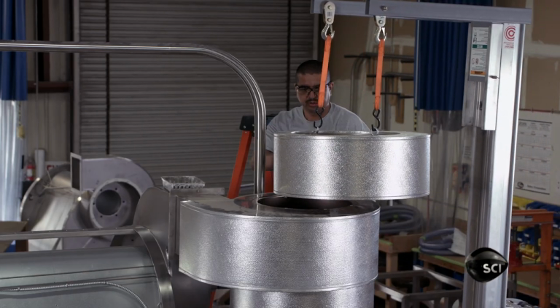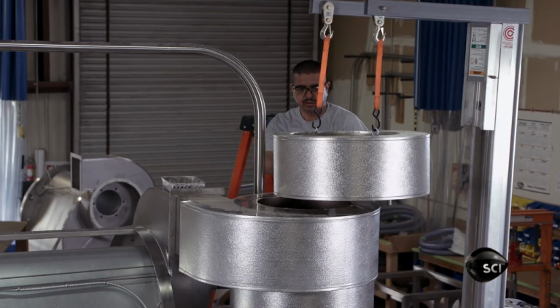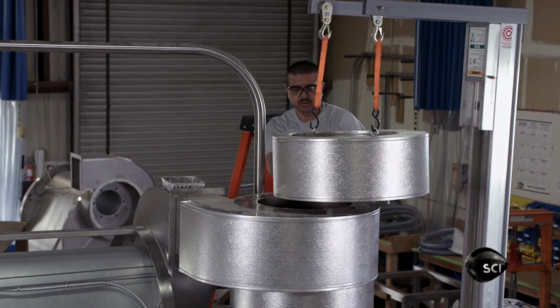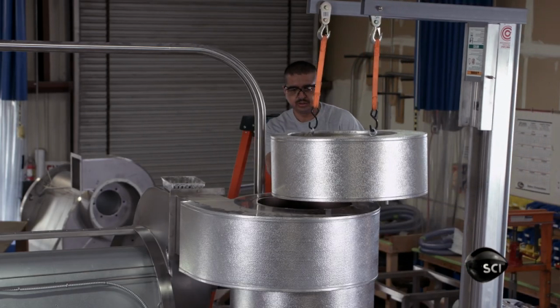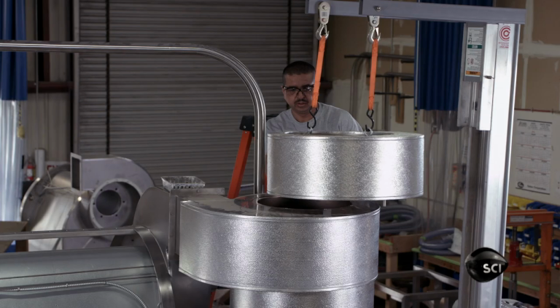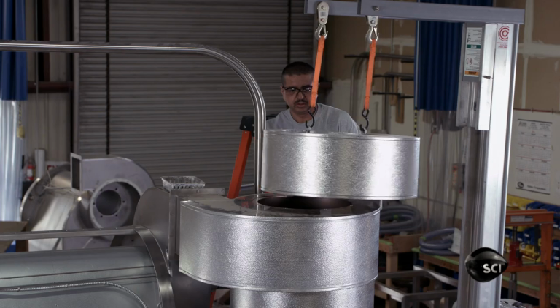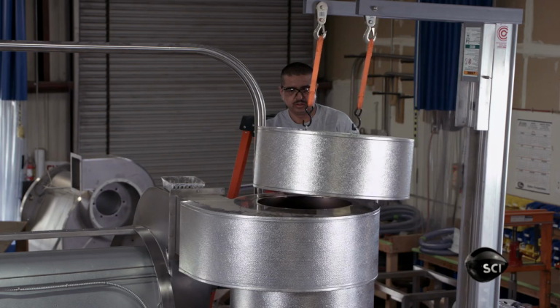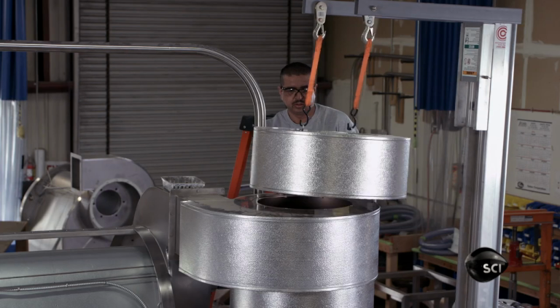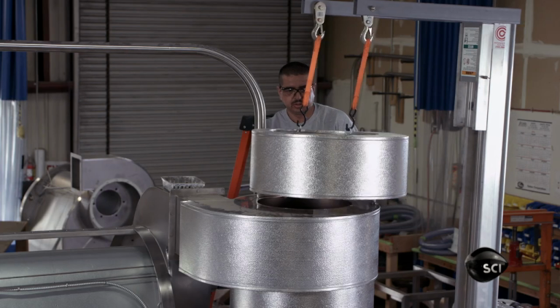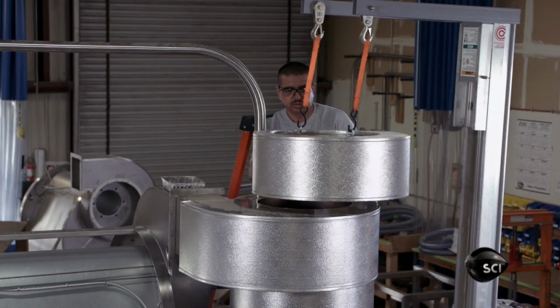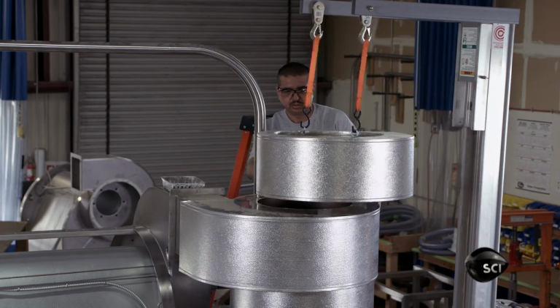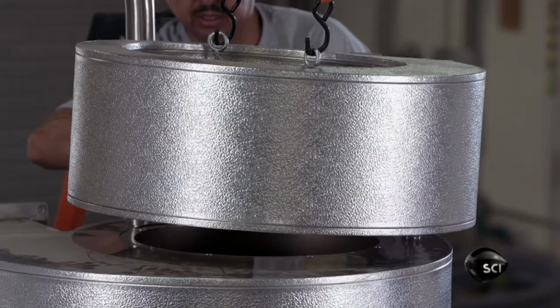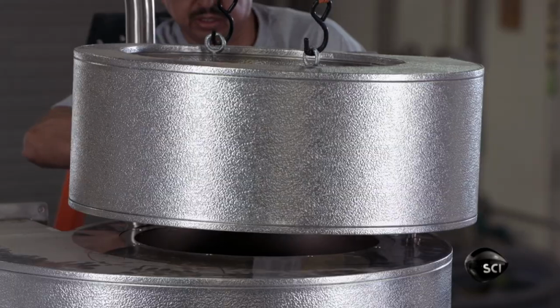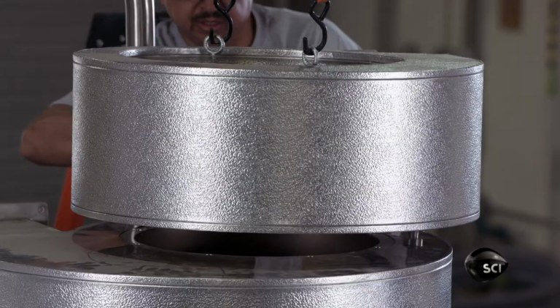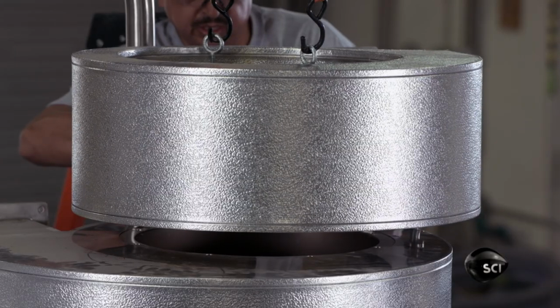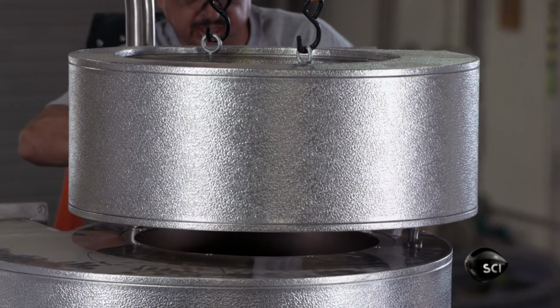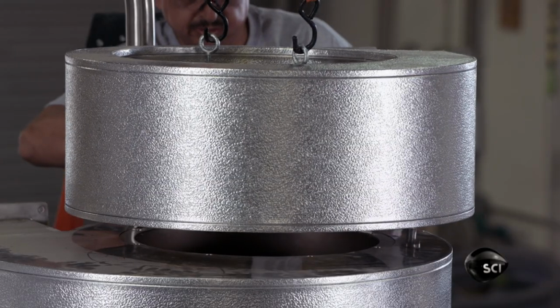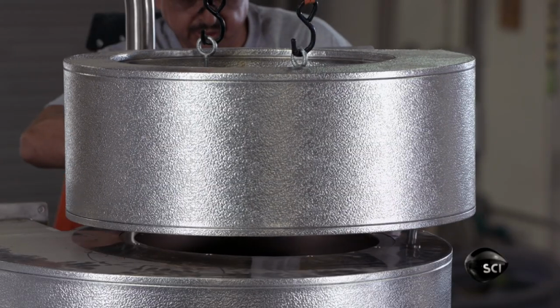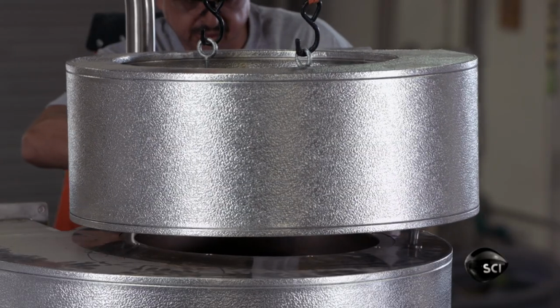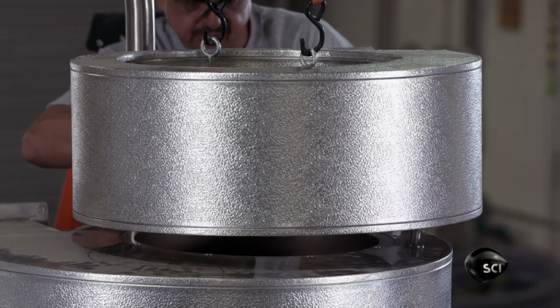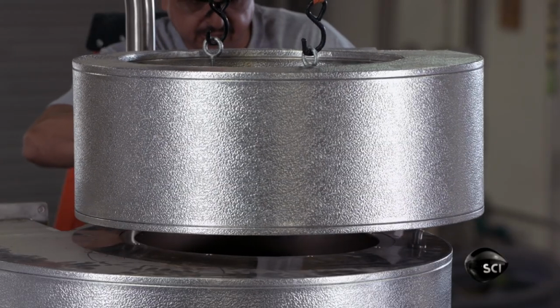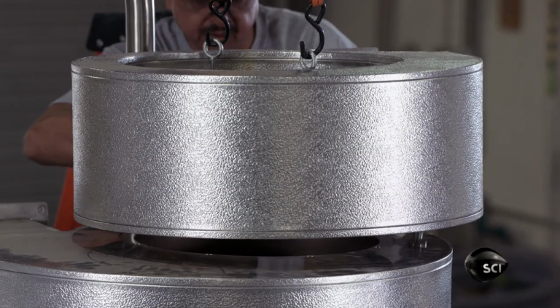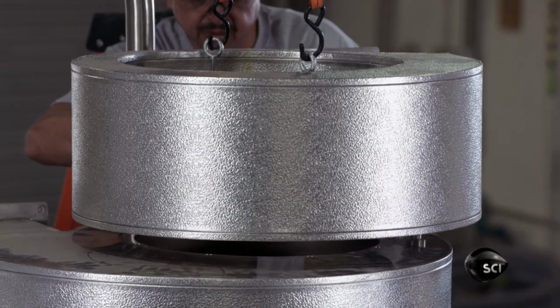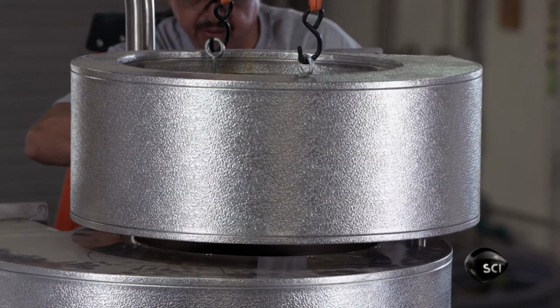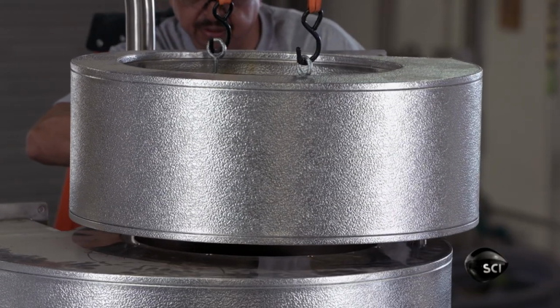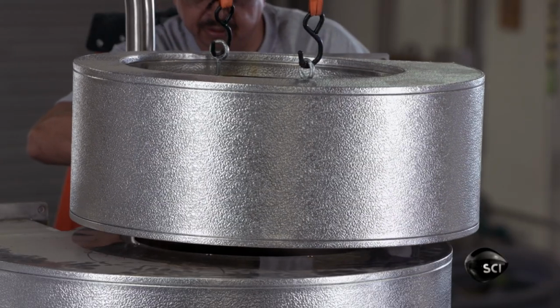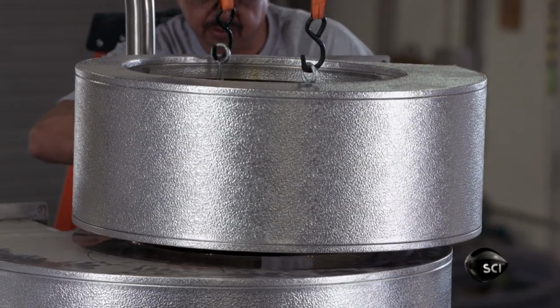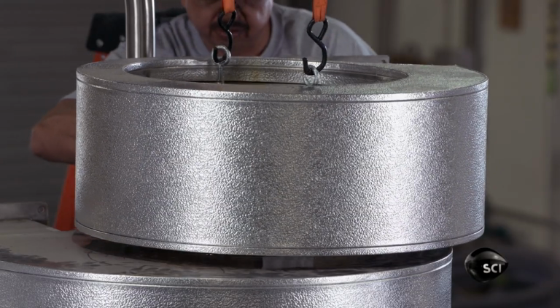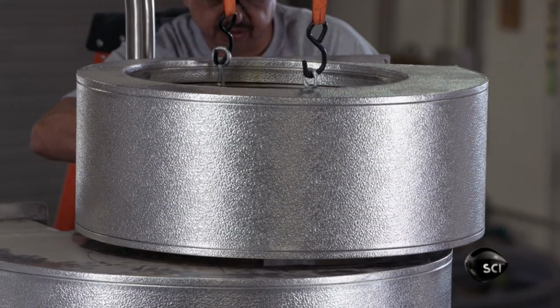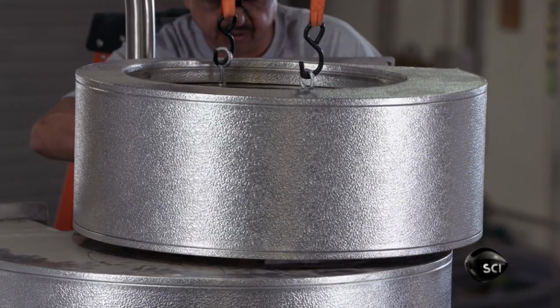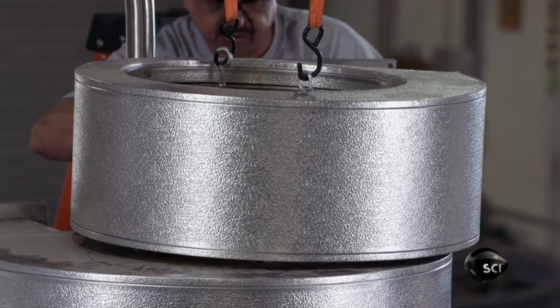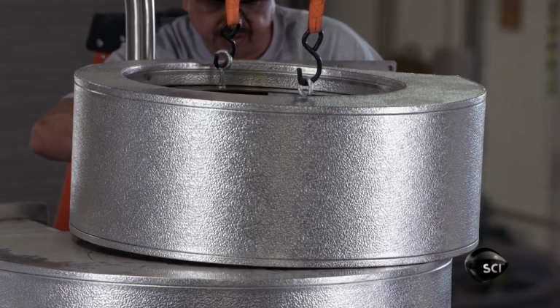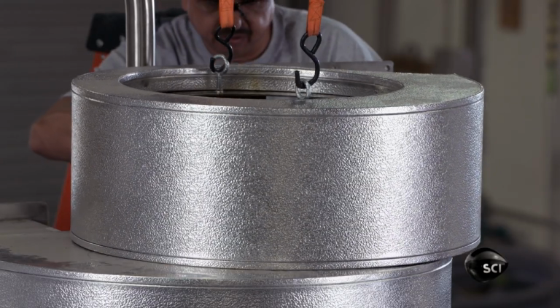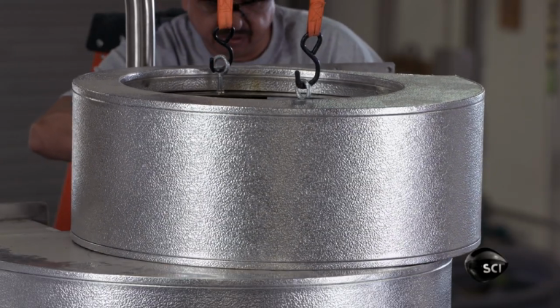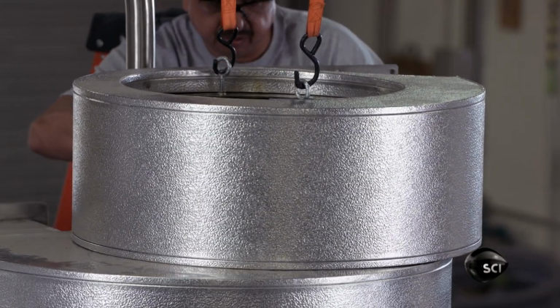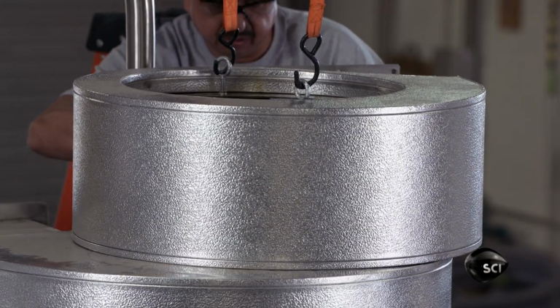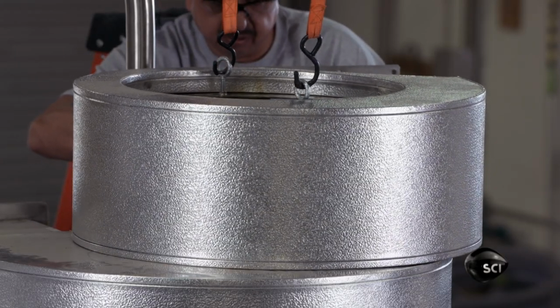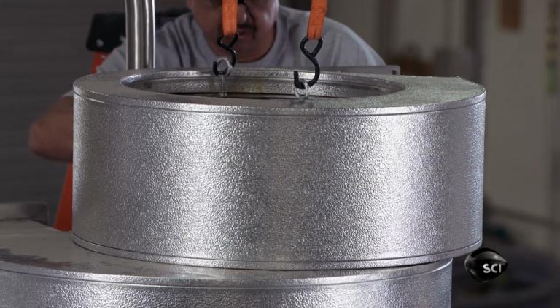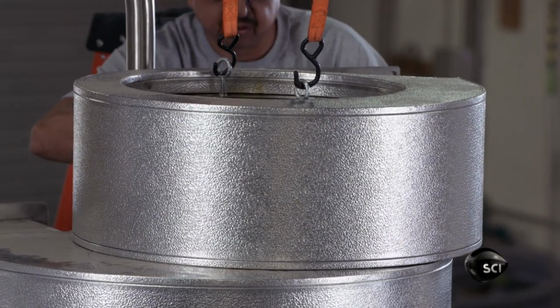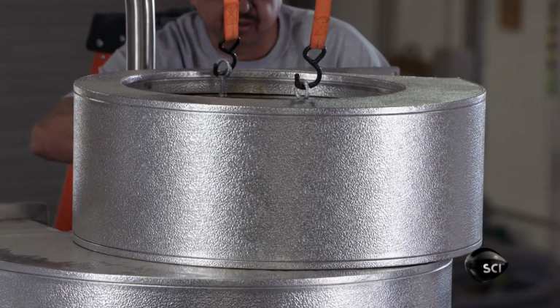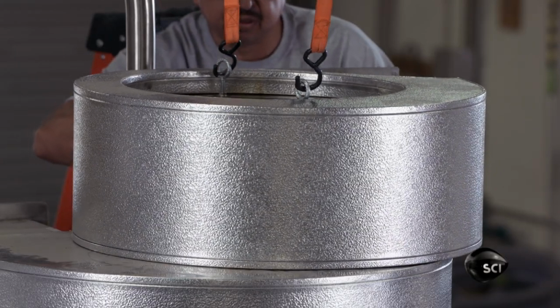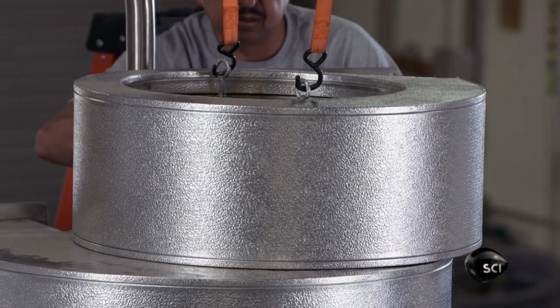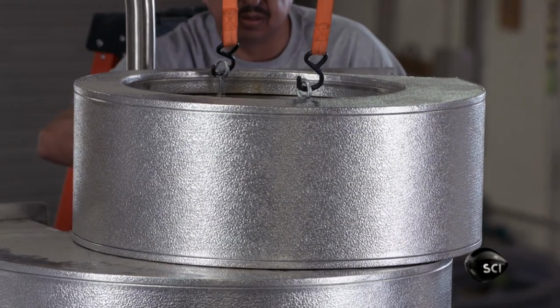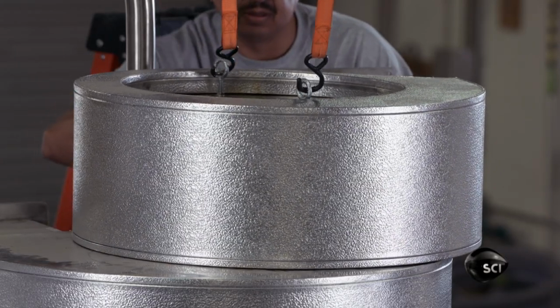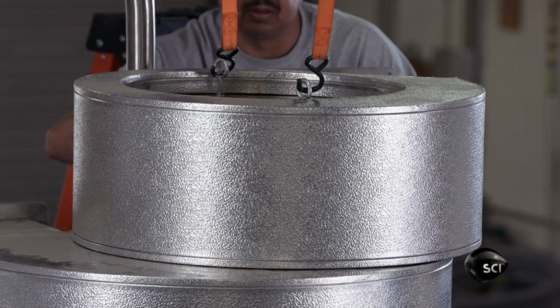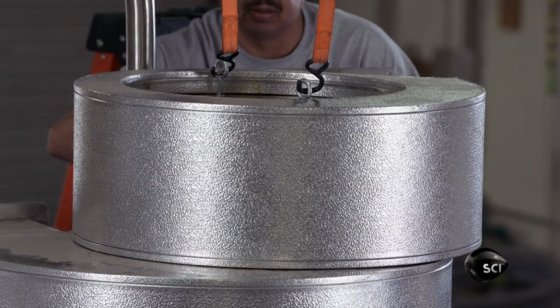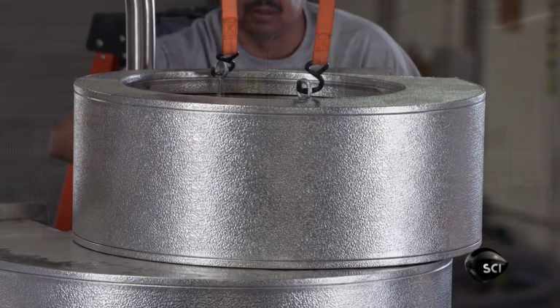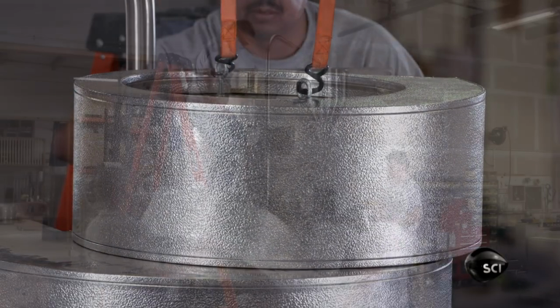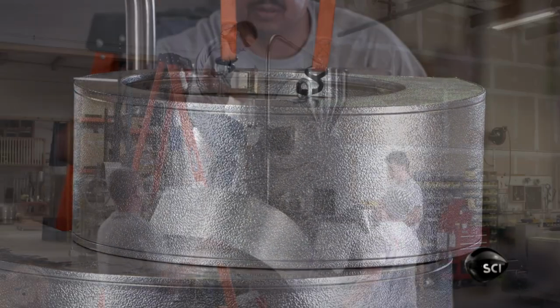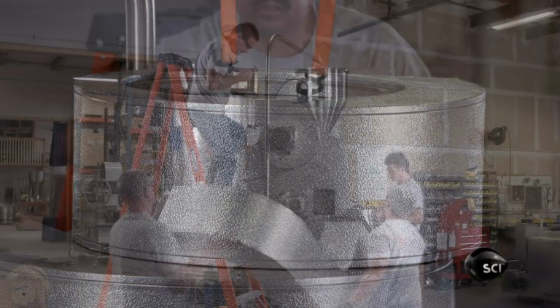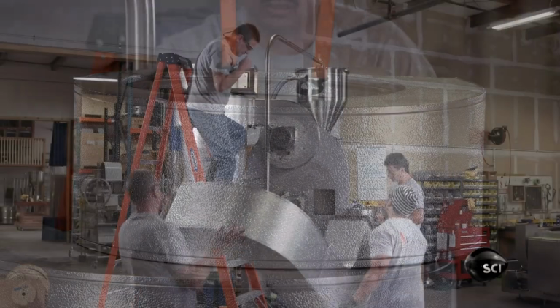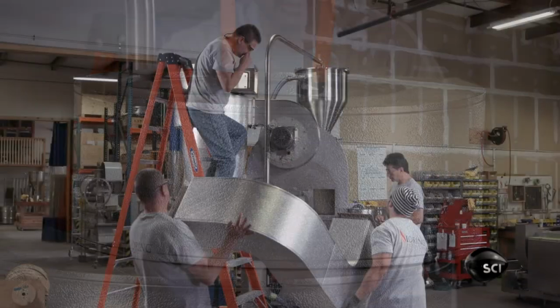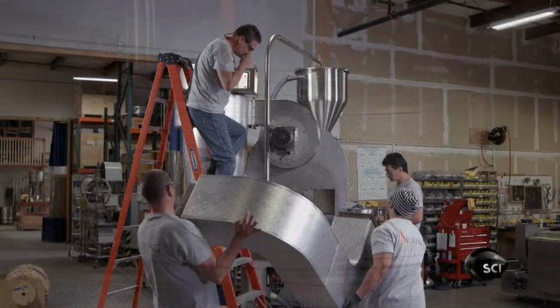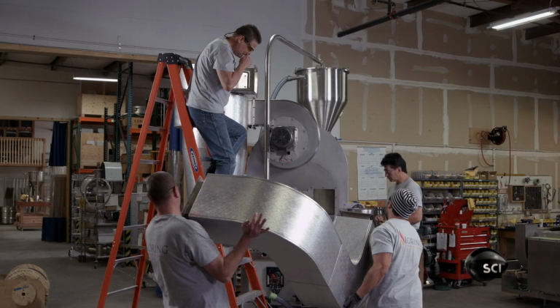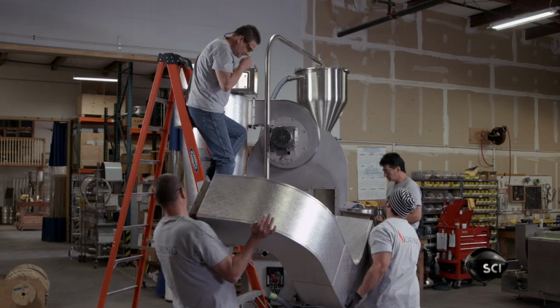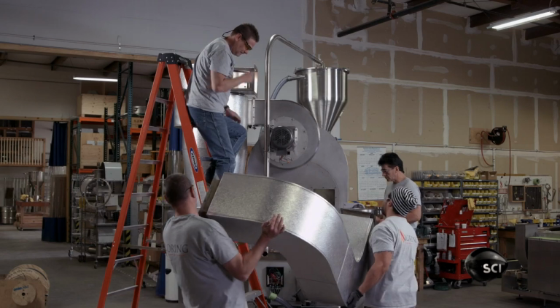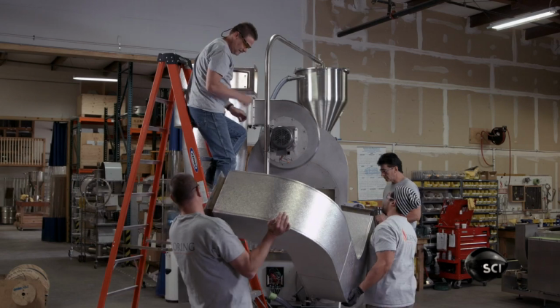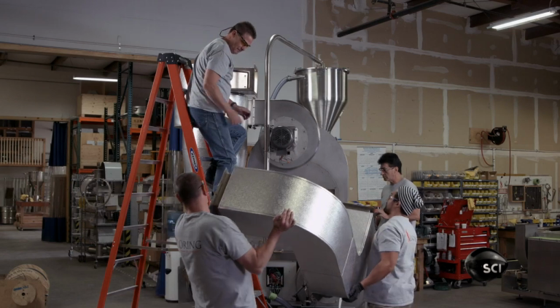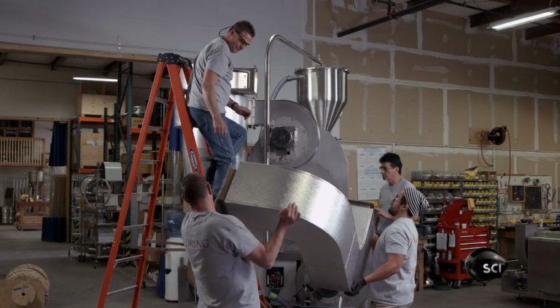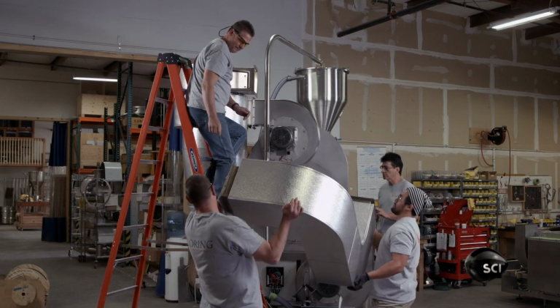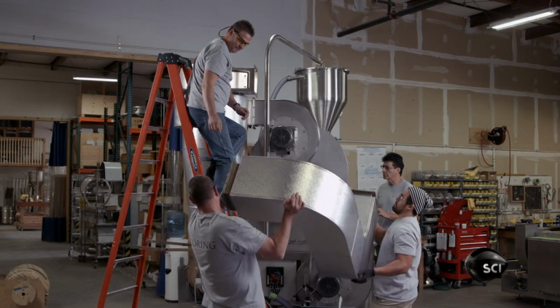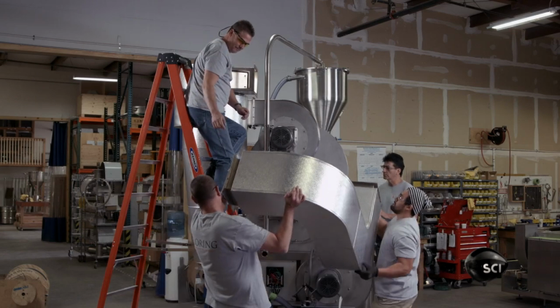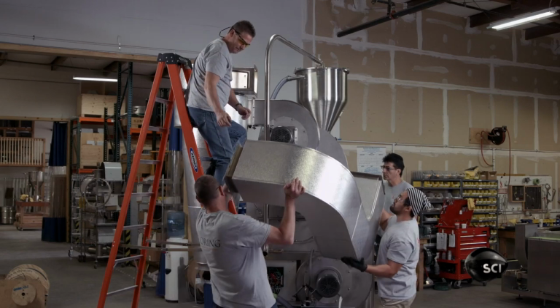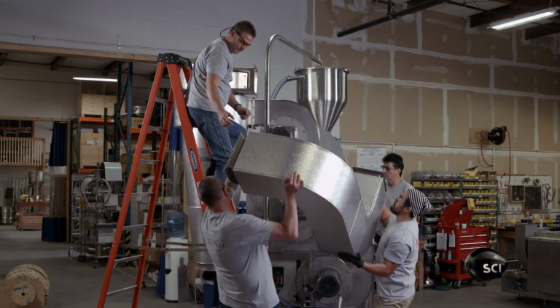Nozzles spray water on the chaff to prevent it from catching fire, a common hazard with traditional coffee roasters.